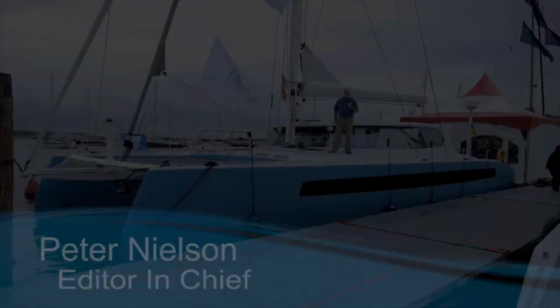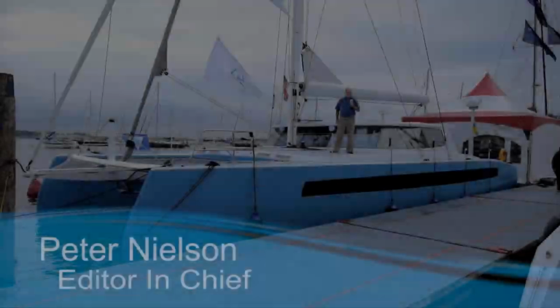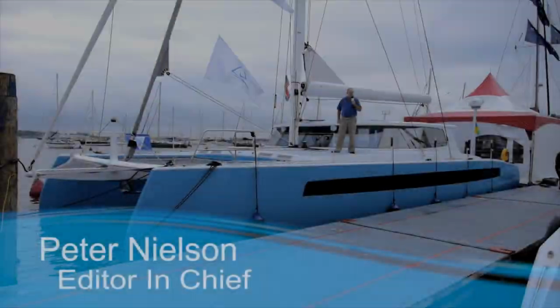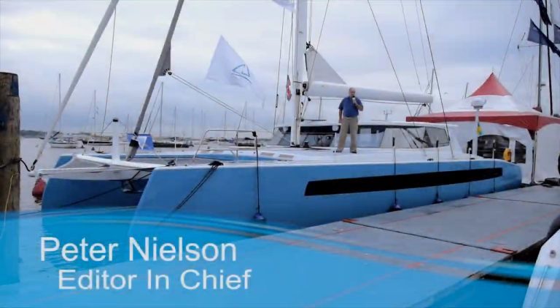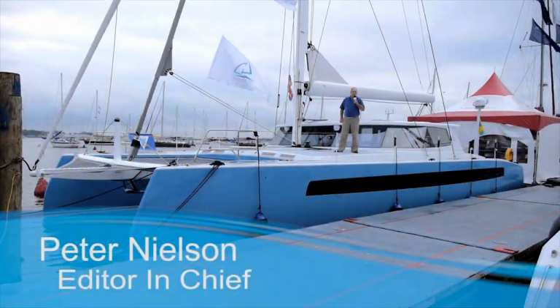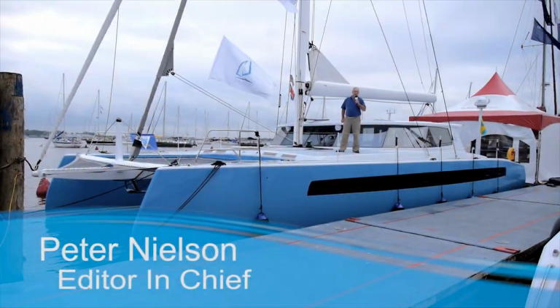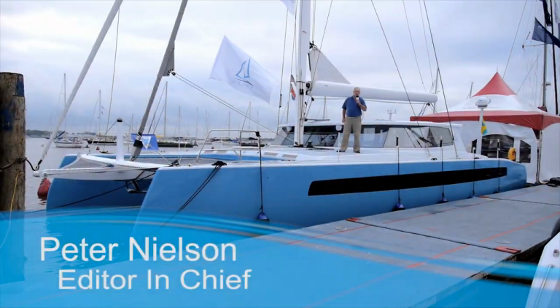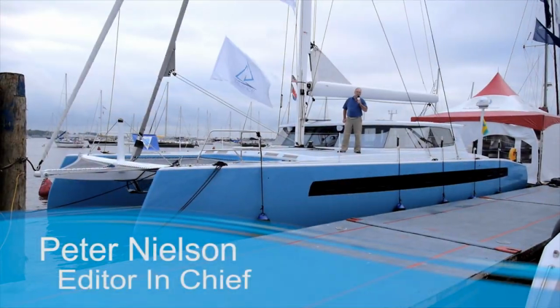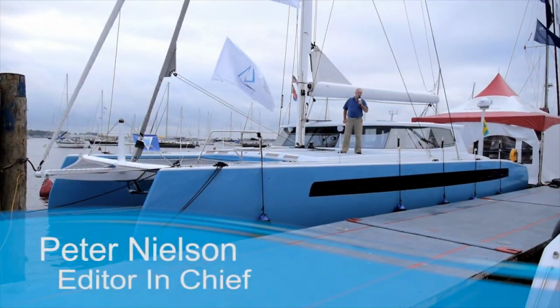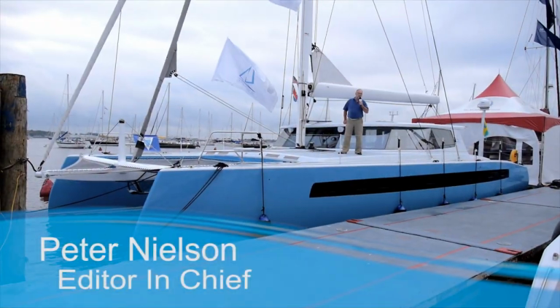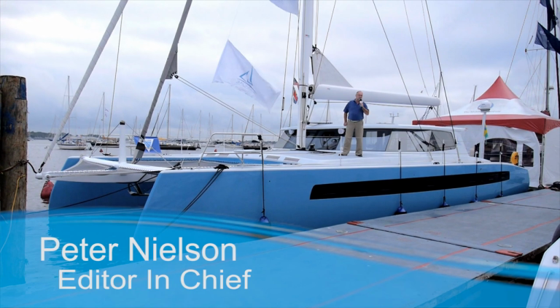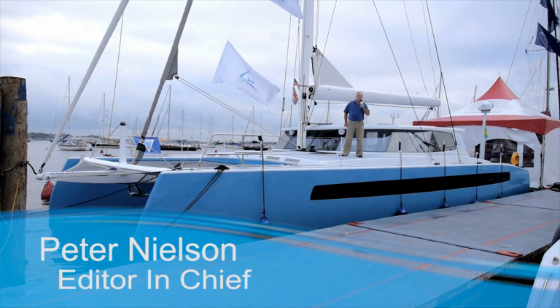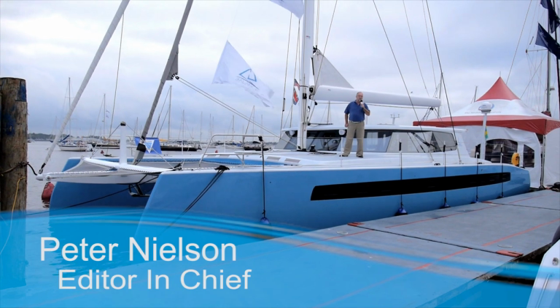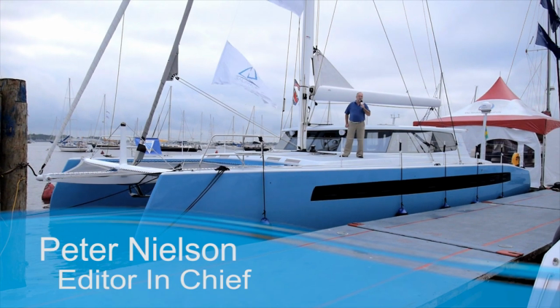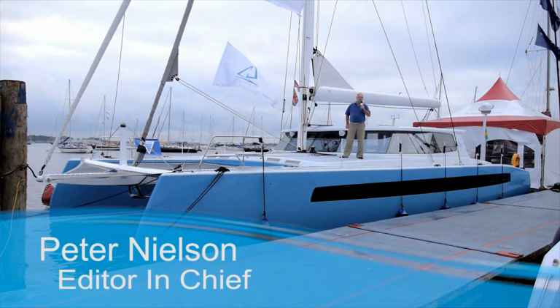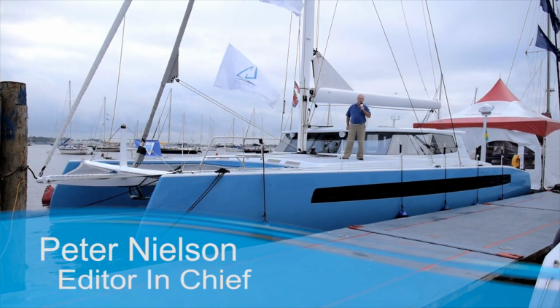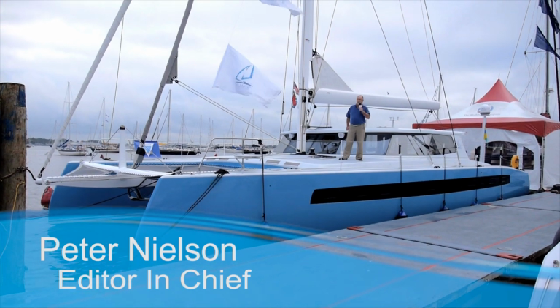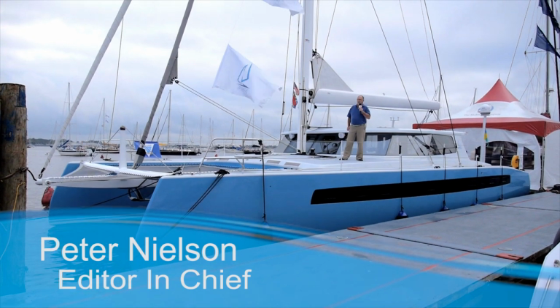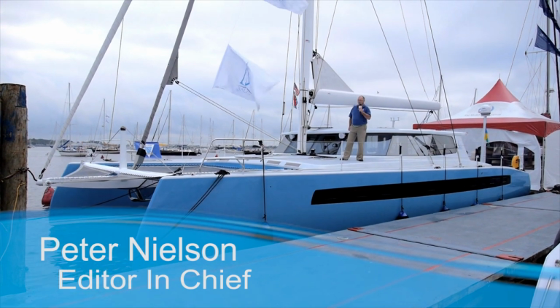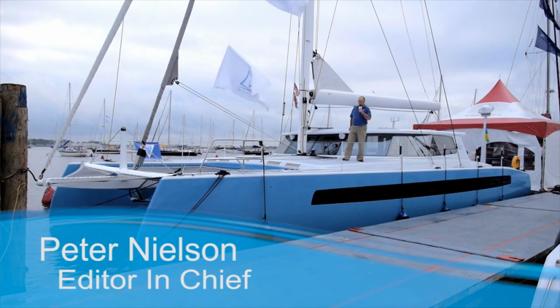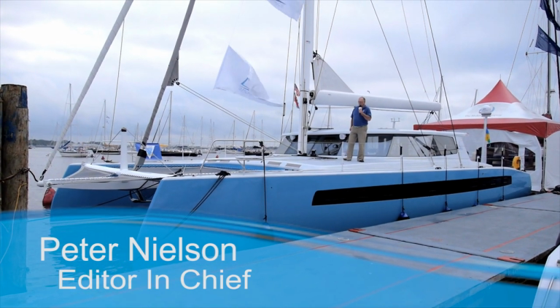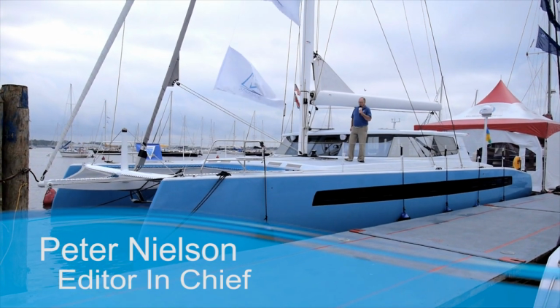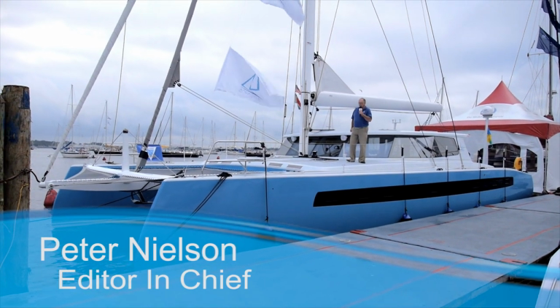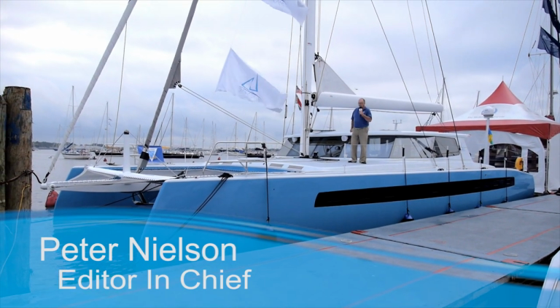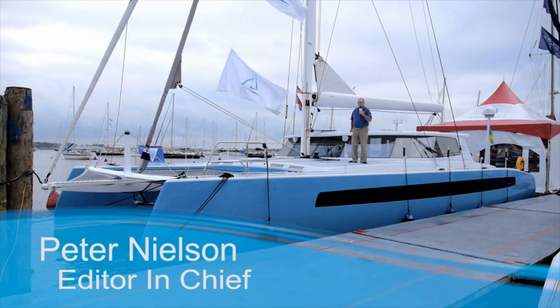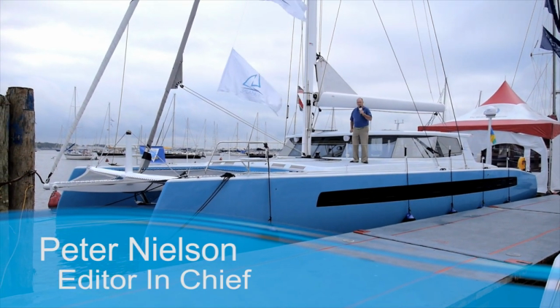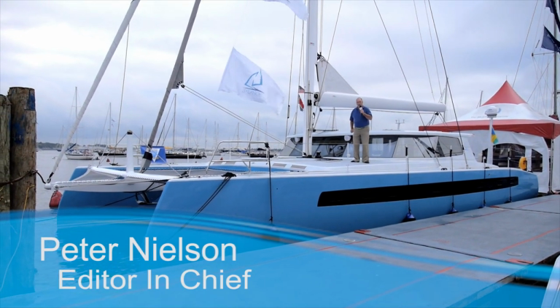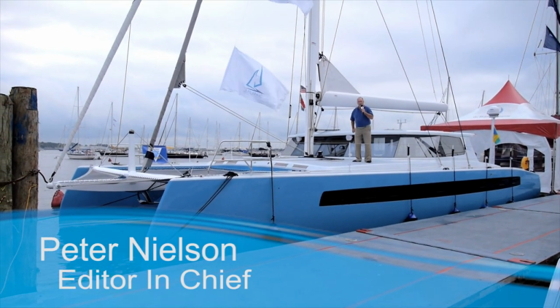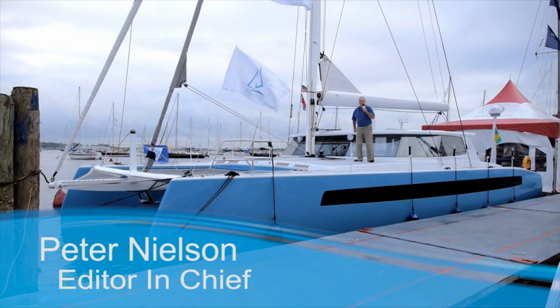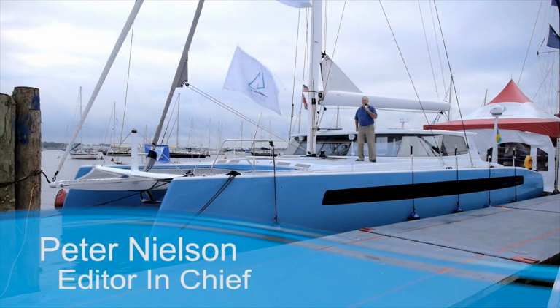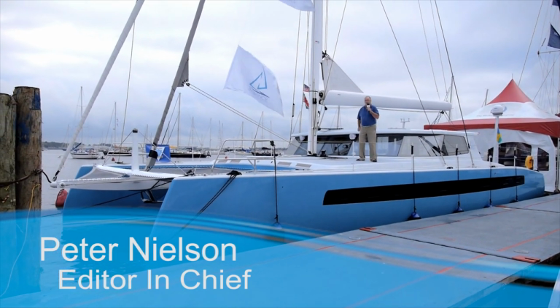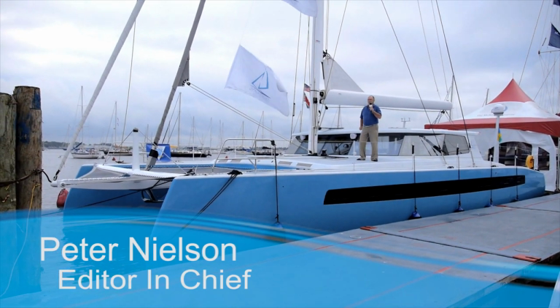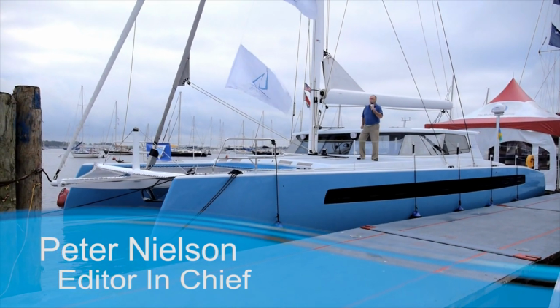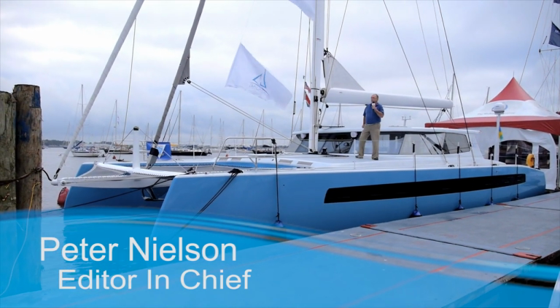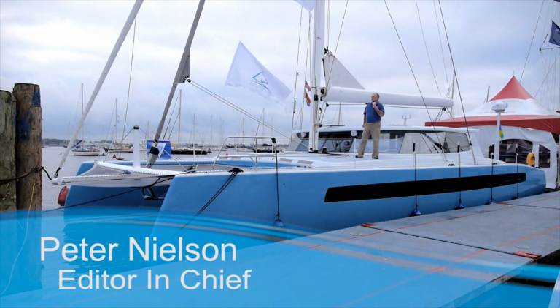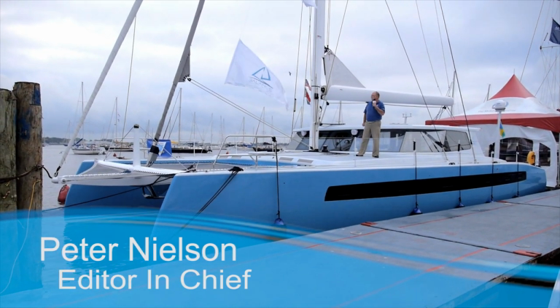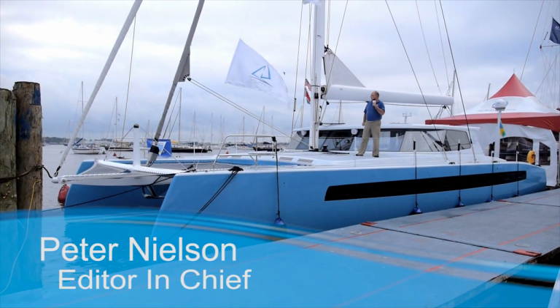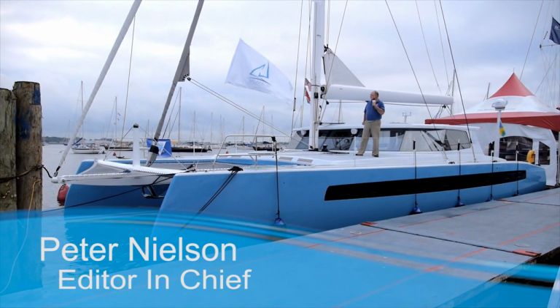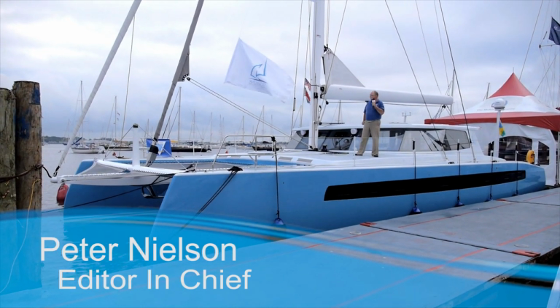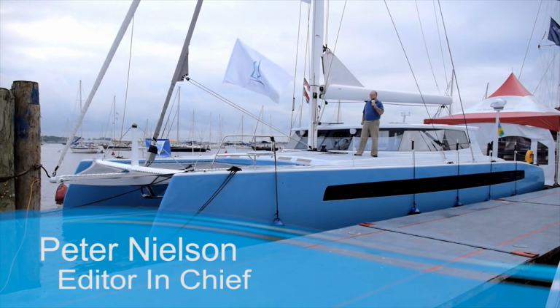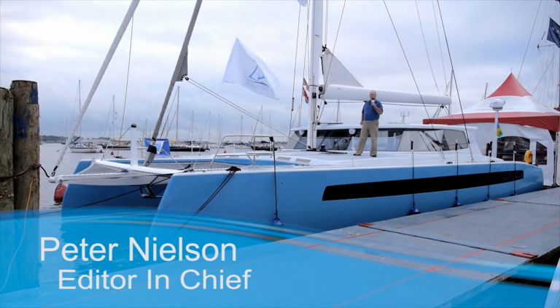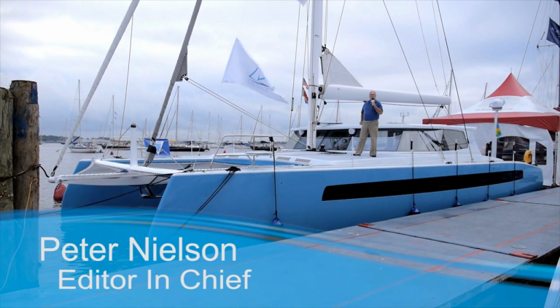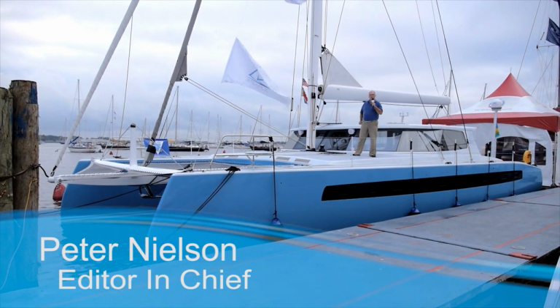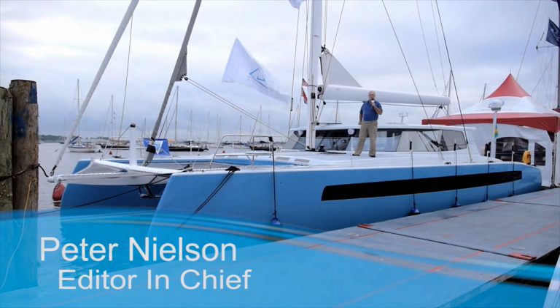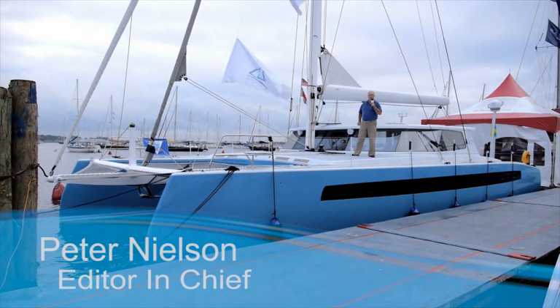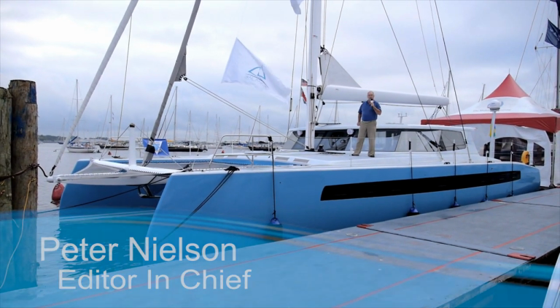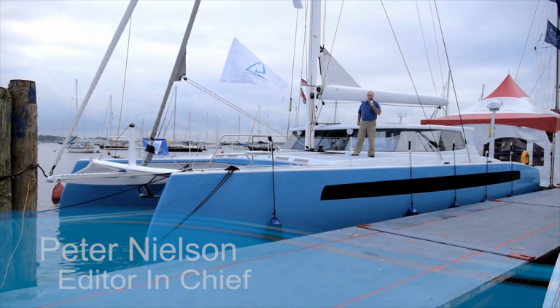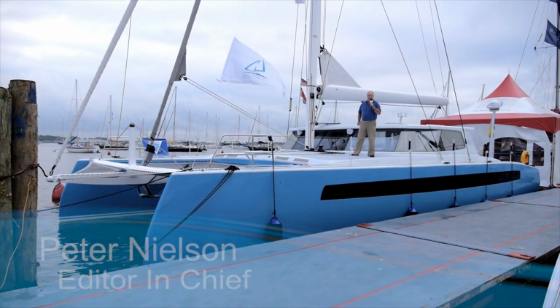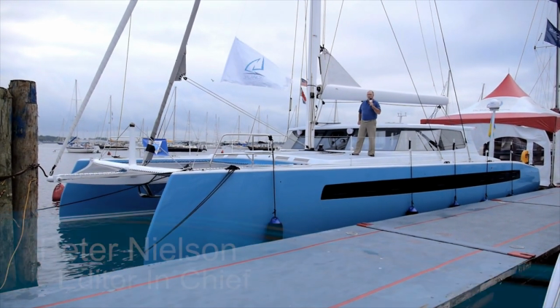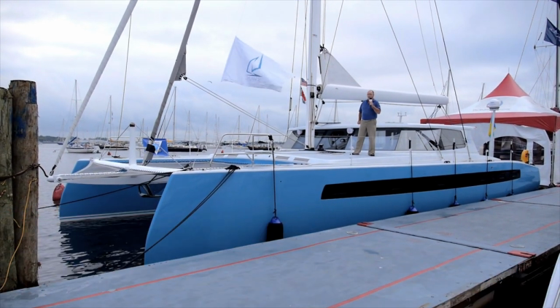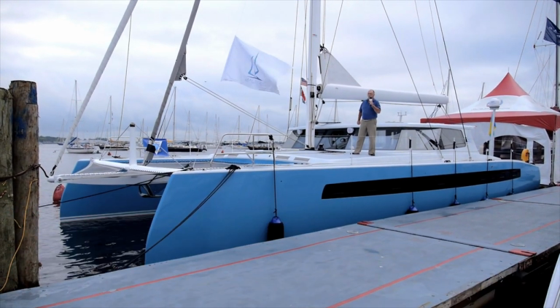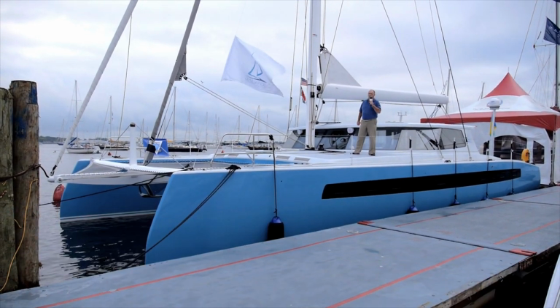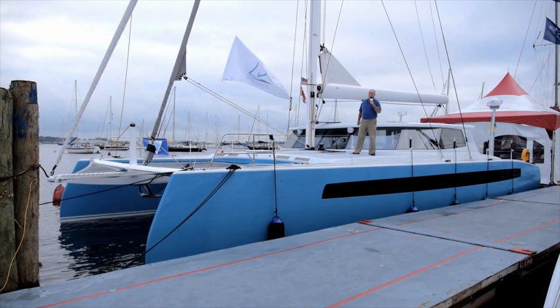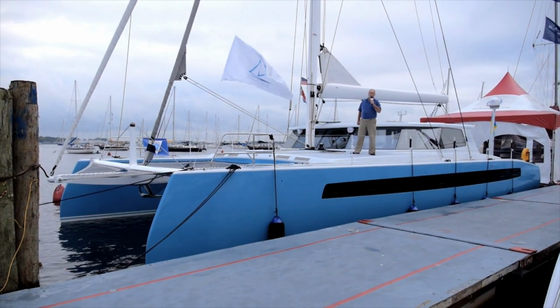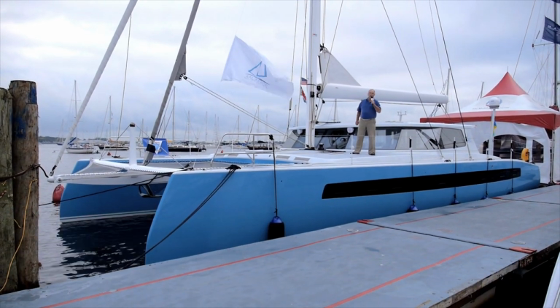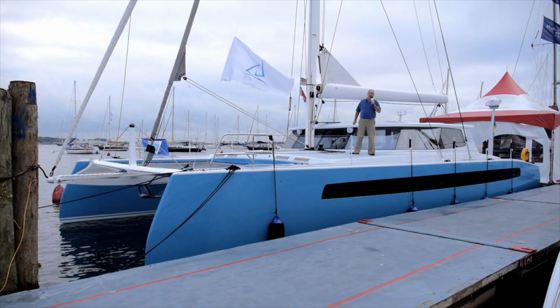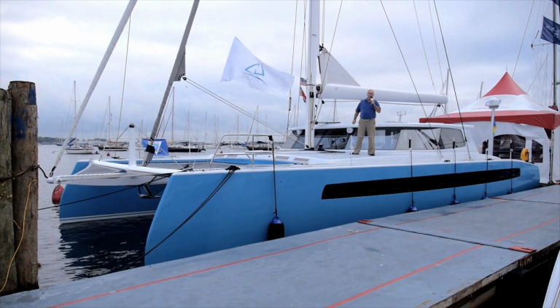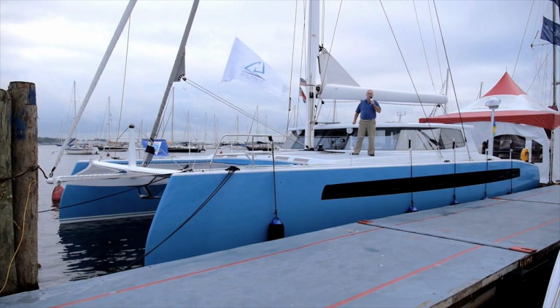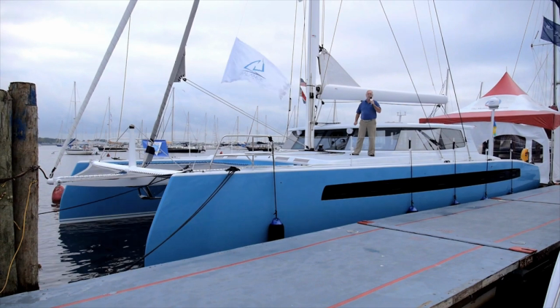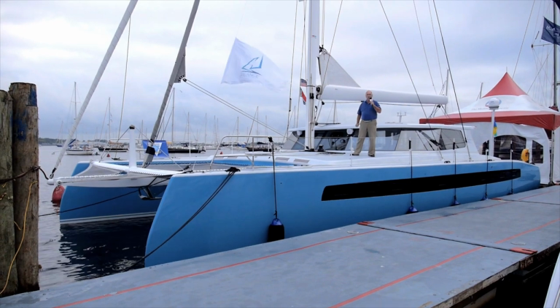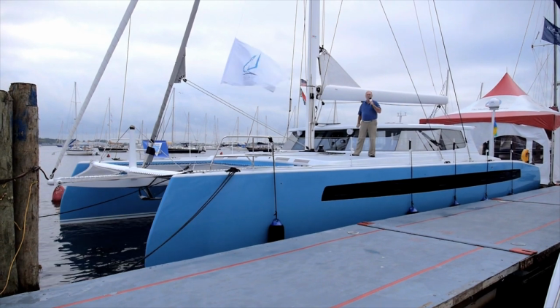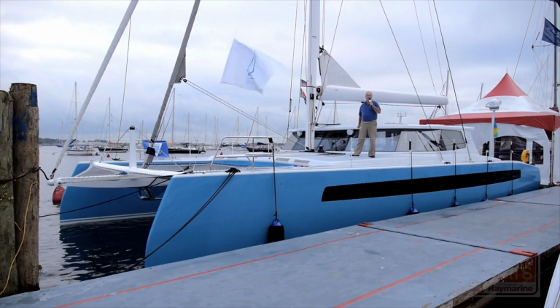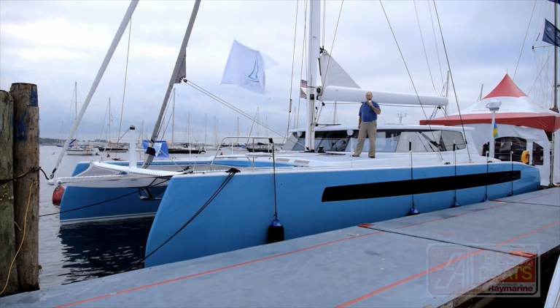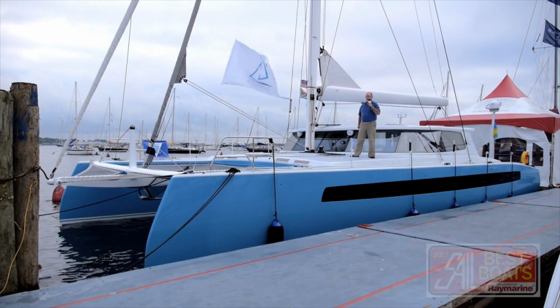Hi, I'm Peter Nielsen from Sail Magazine. I'm here at the Annapolis Sailboat Show, October 2016, on board the Balance 526.